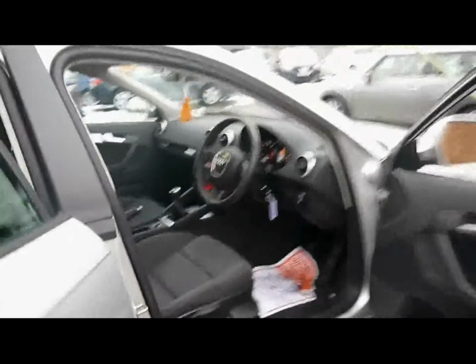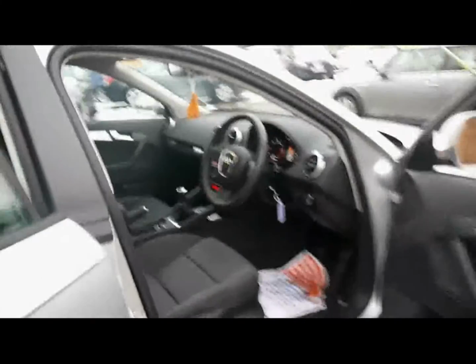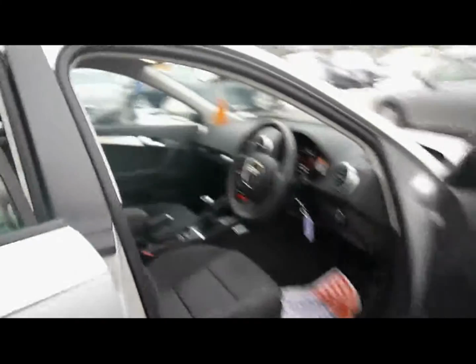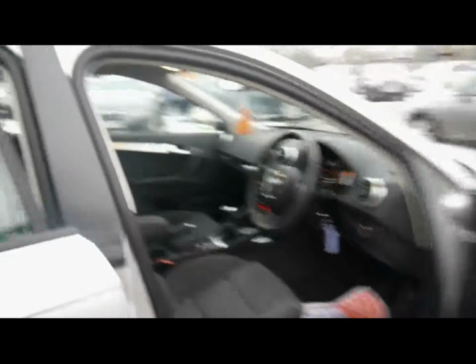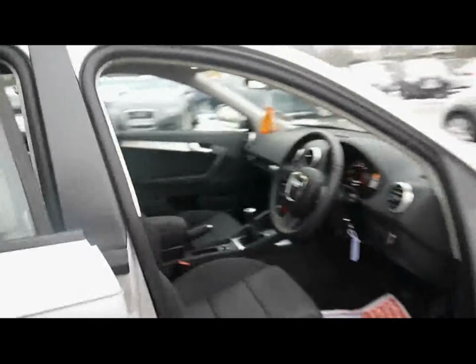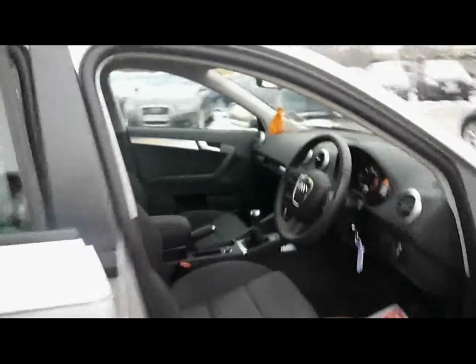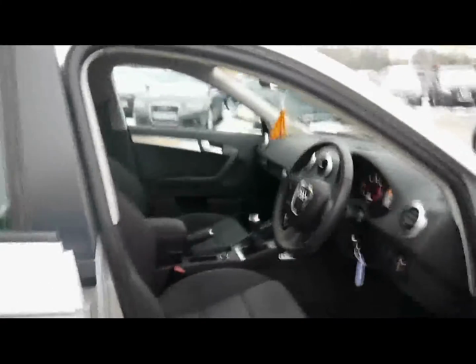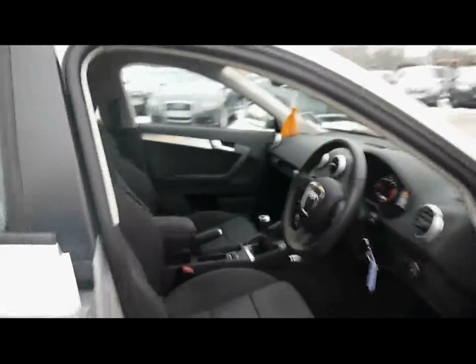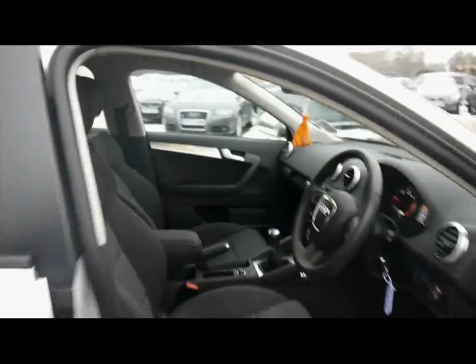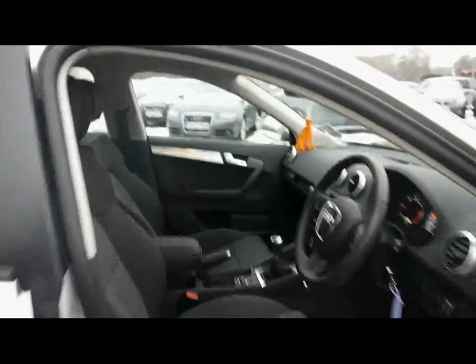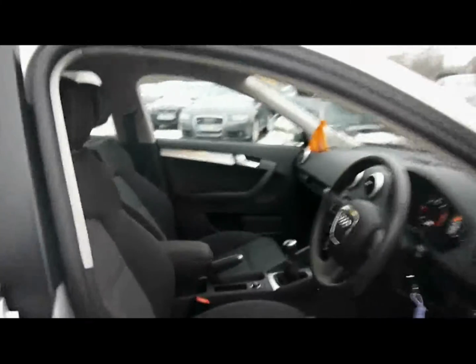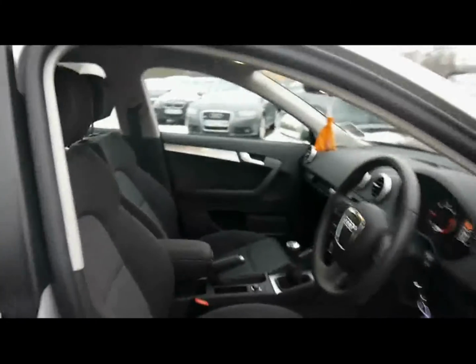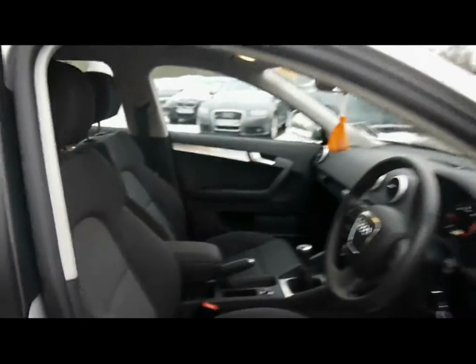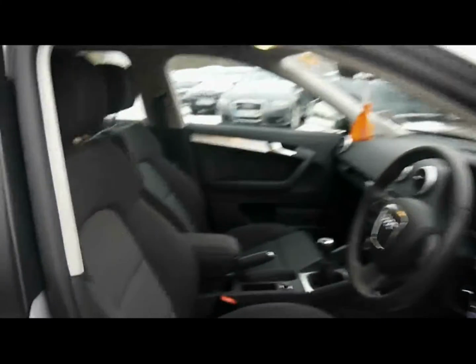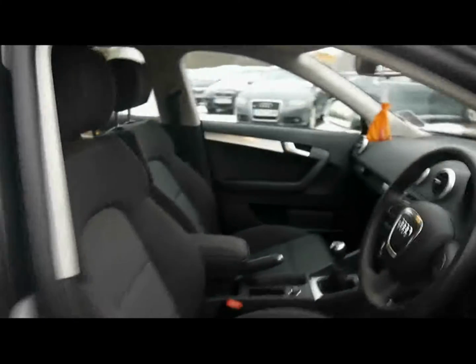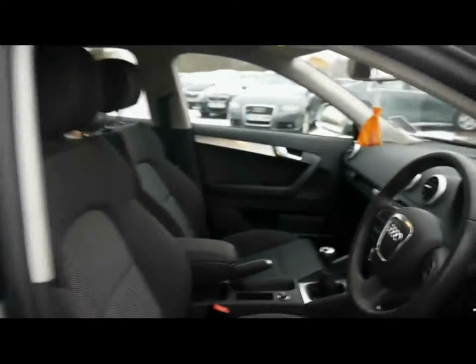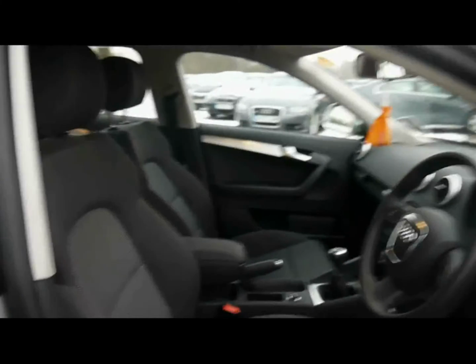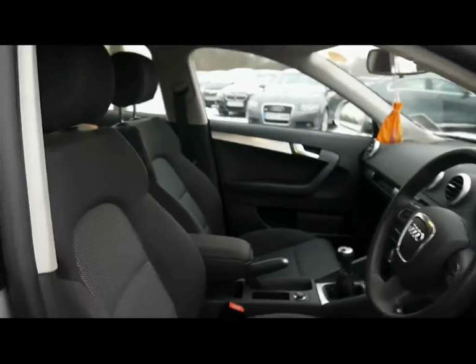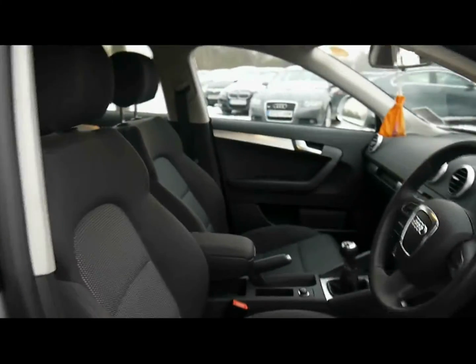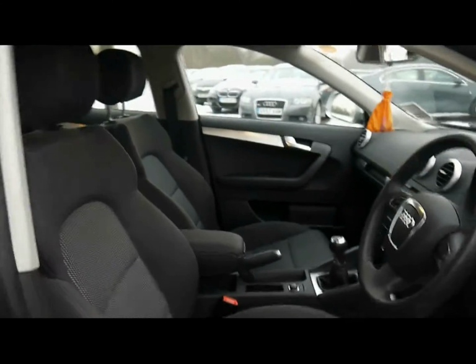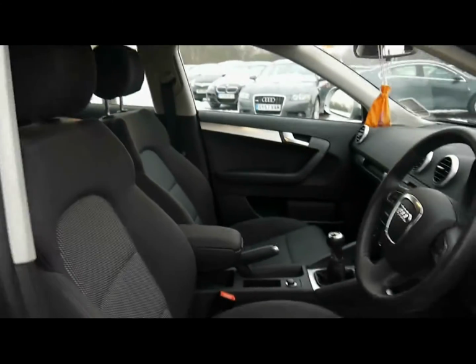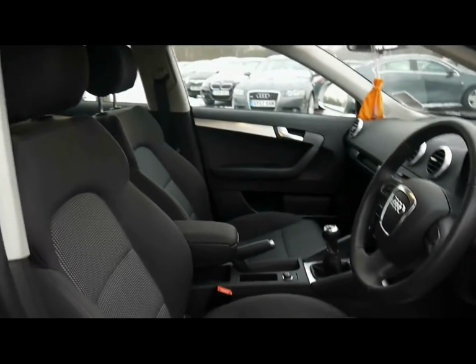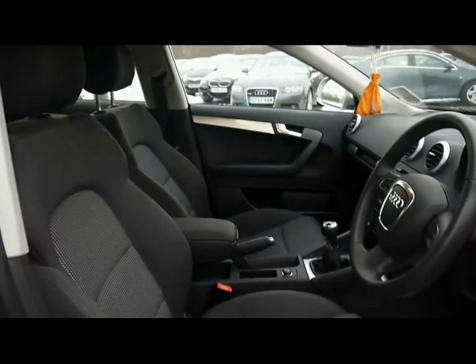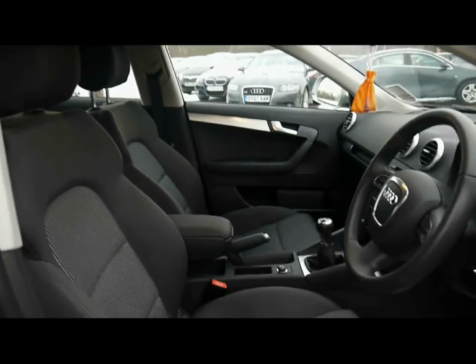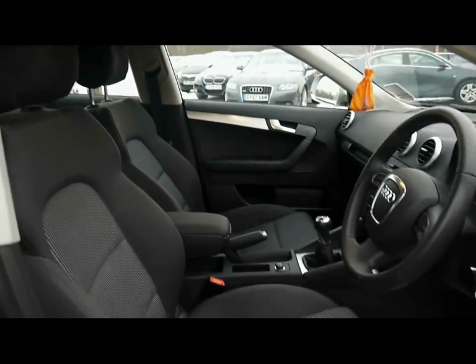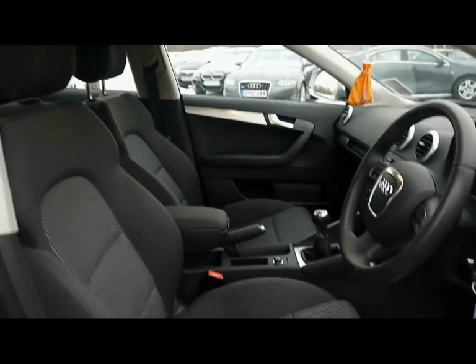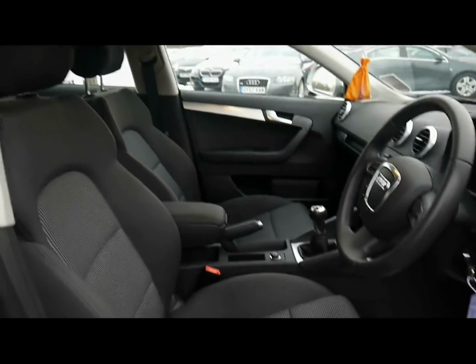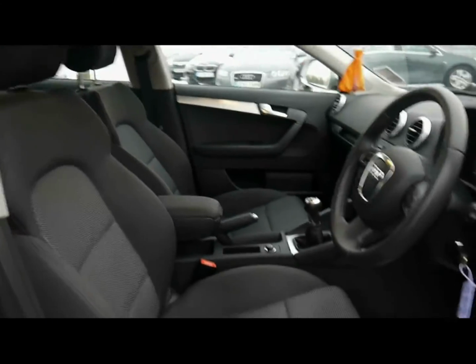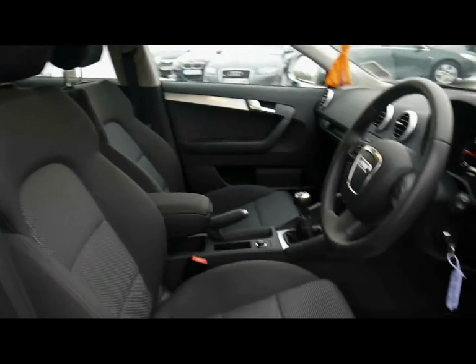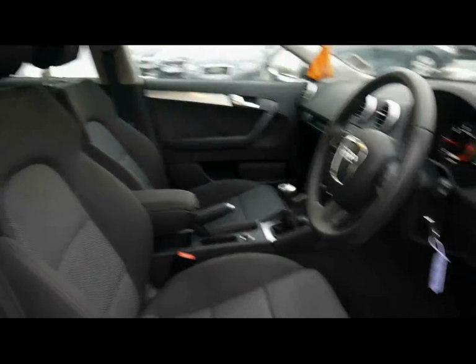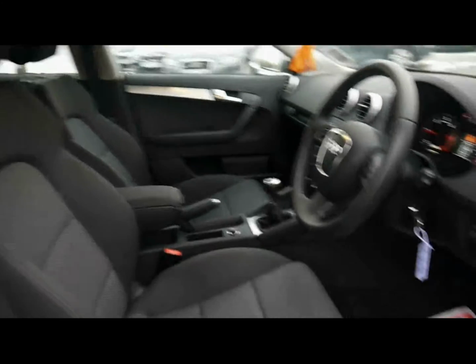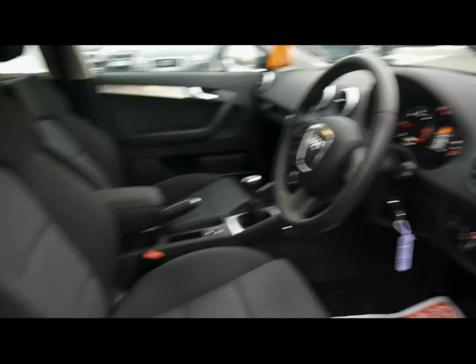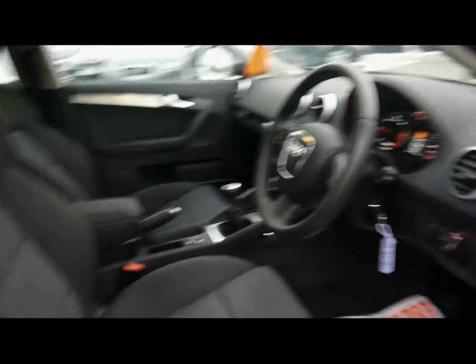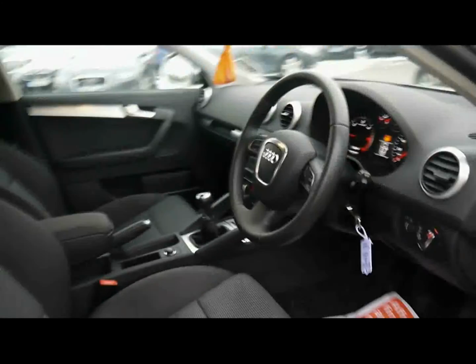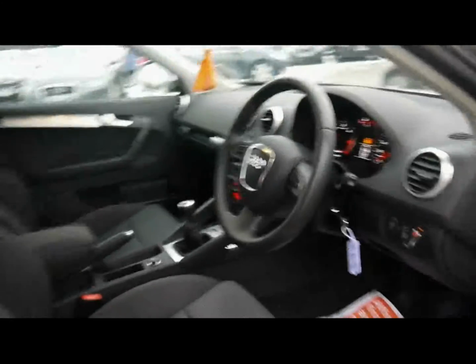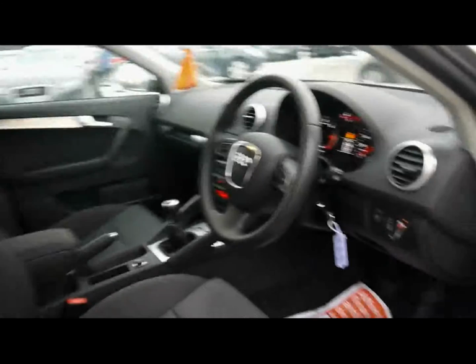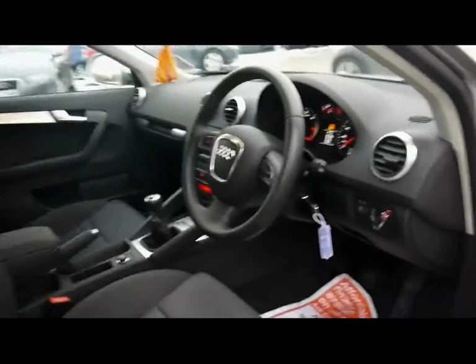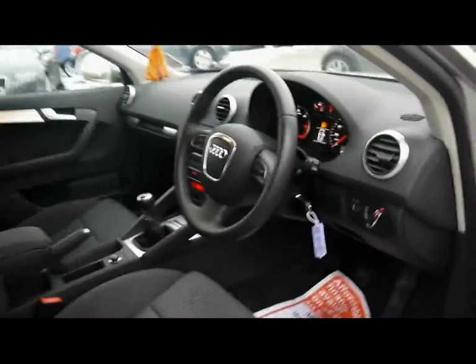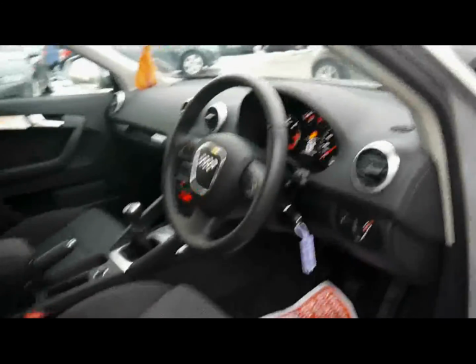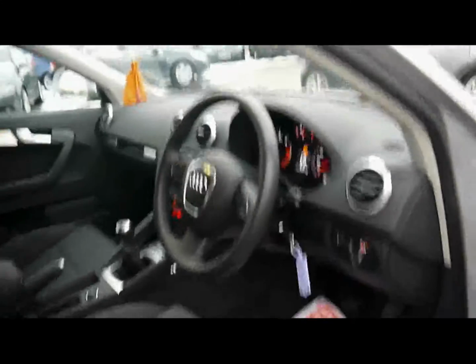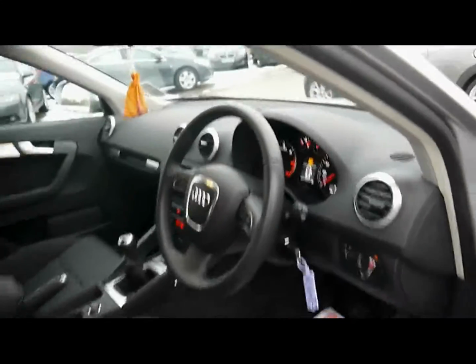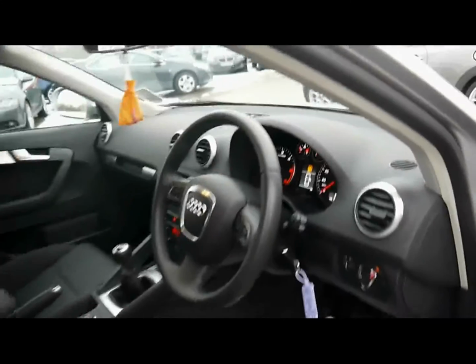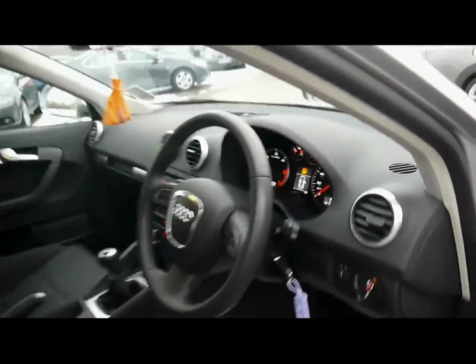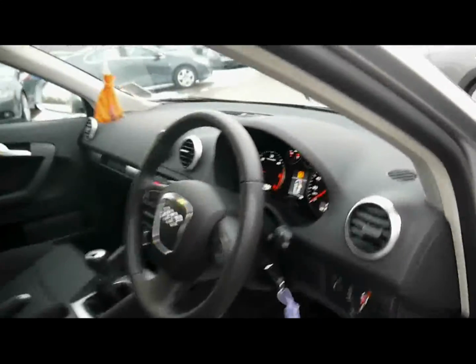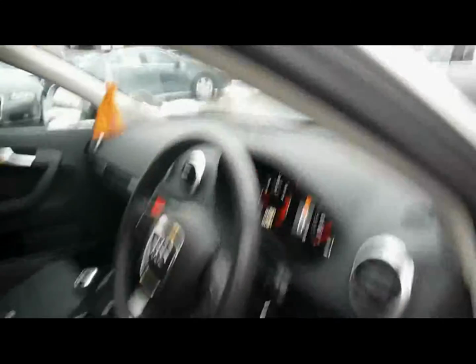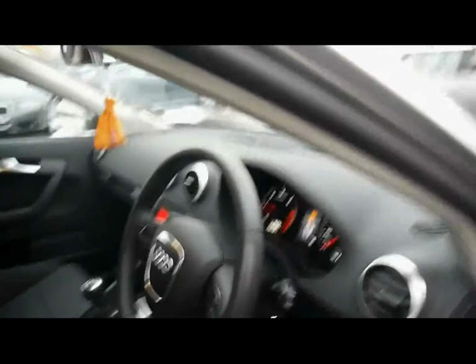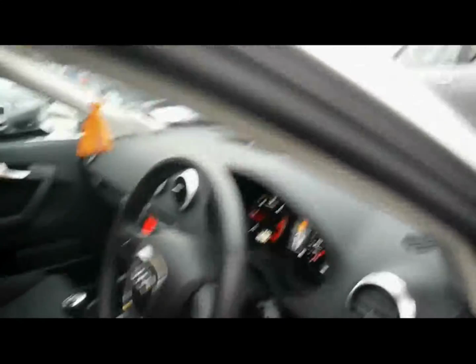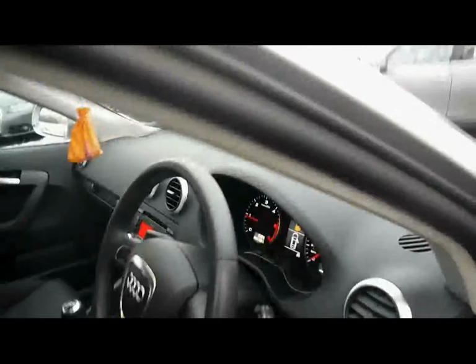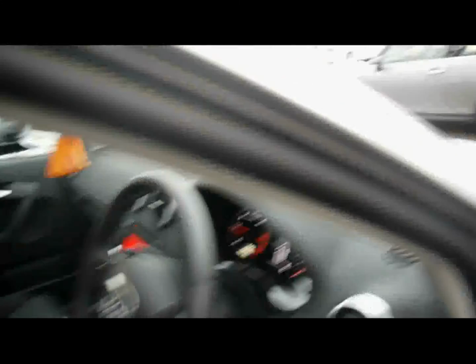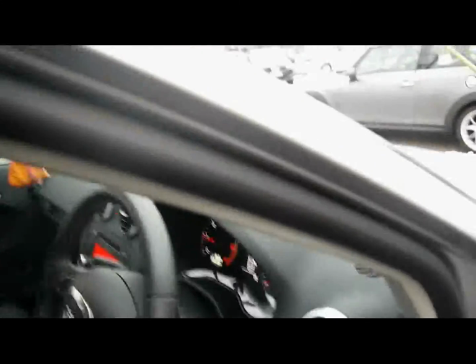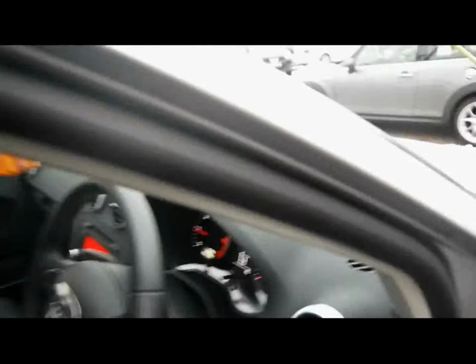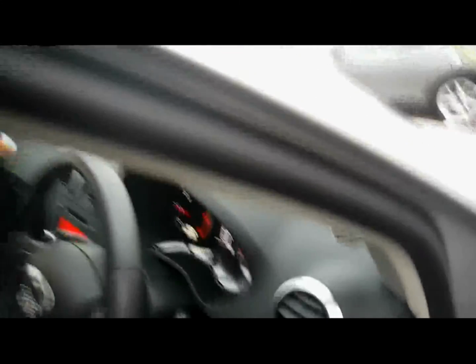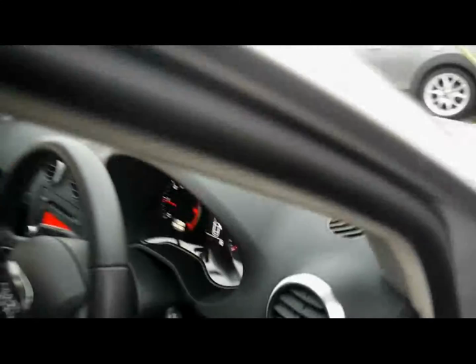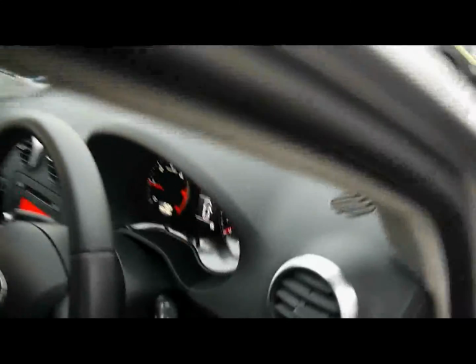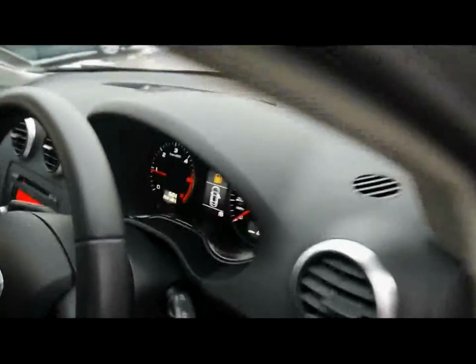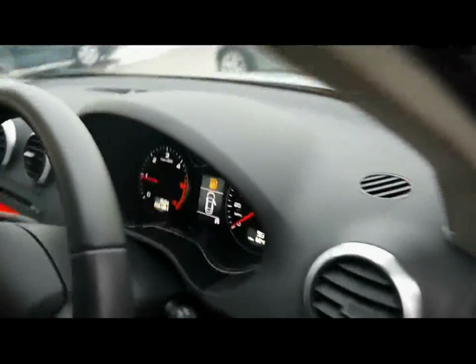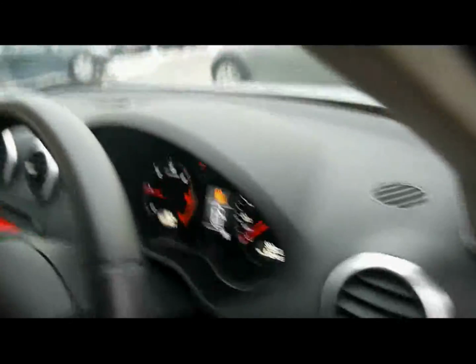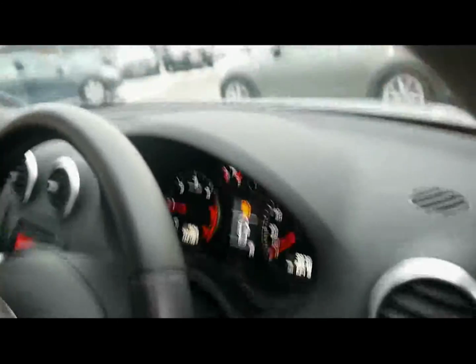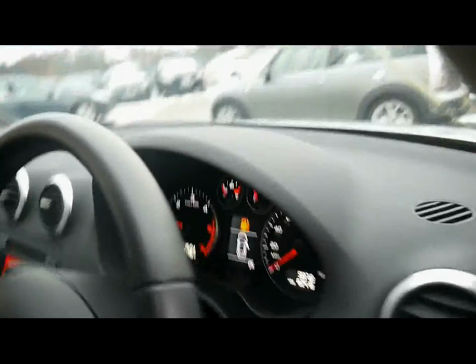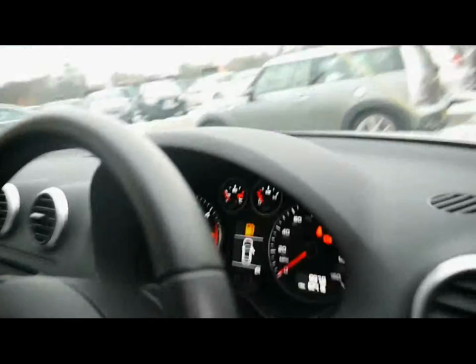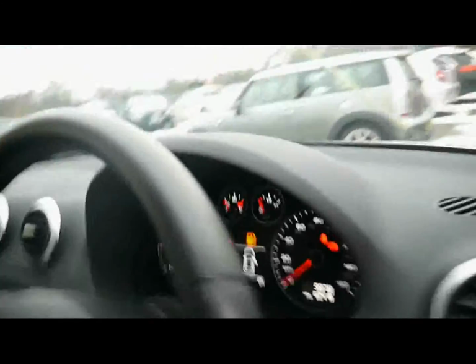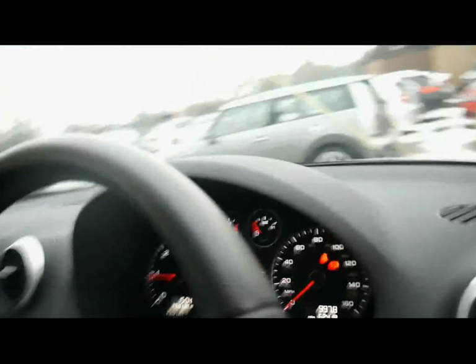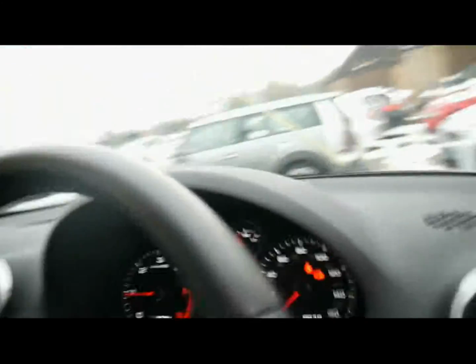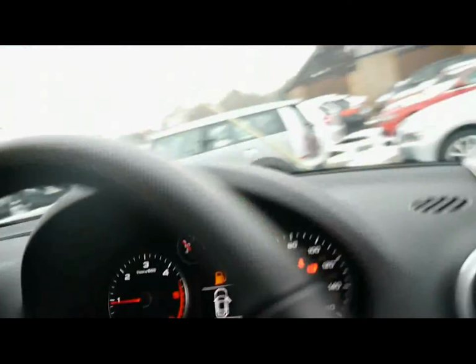We've got front support seats, daytime running lights and a multi-function steering wheel.